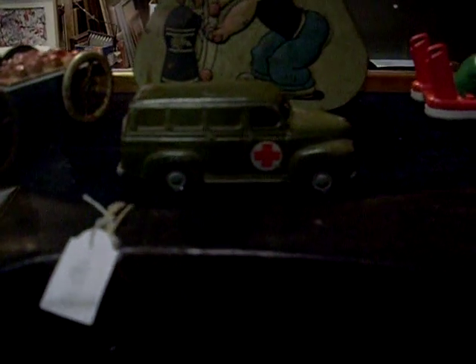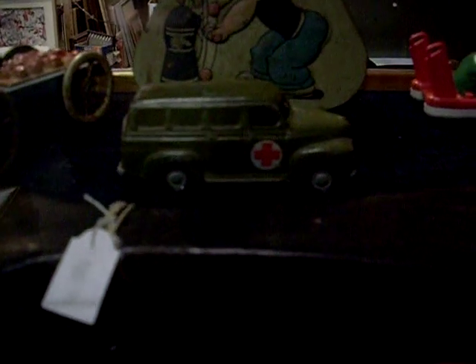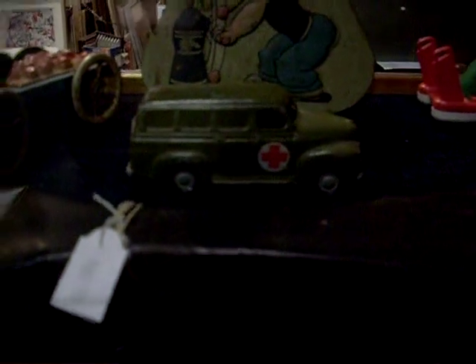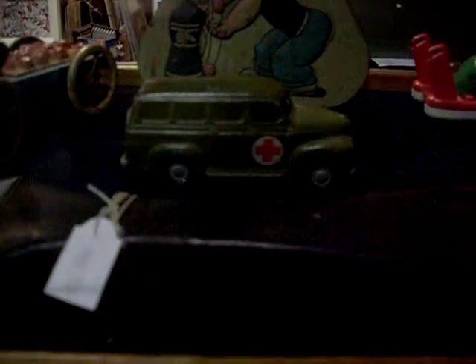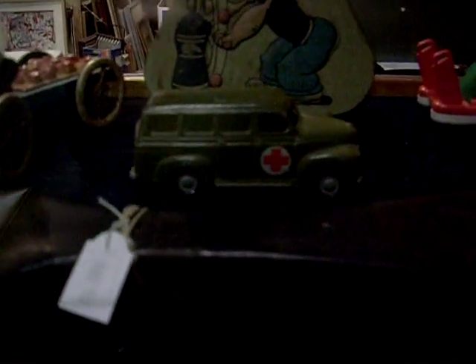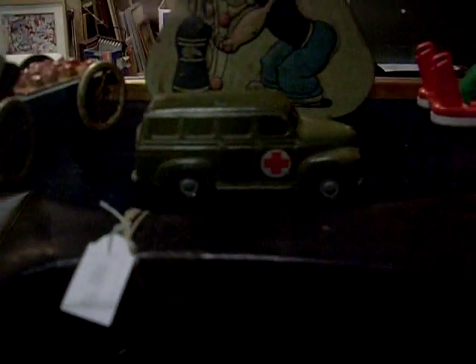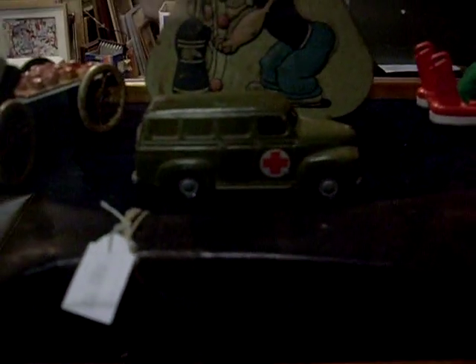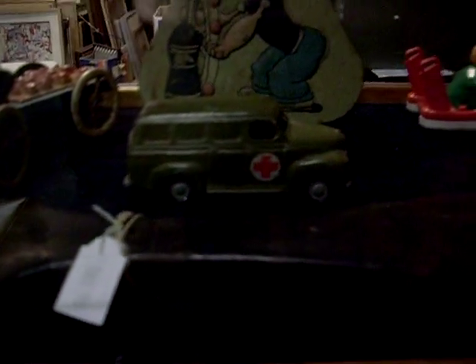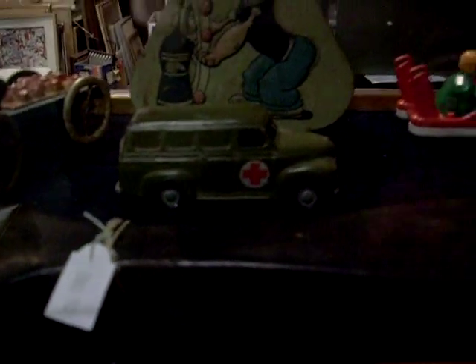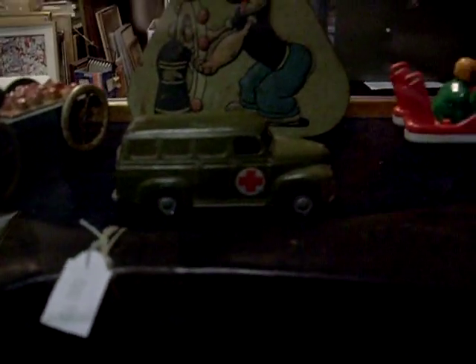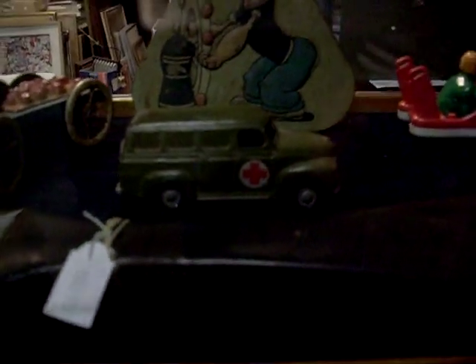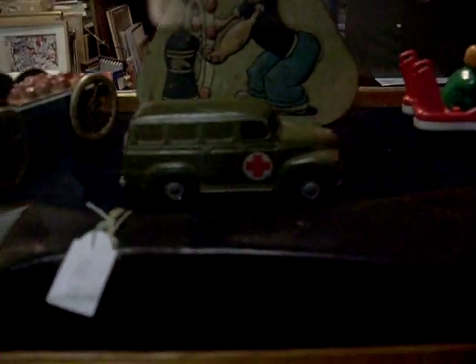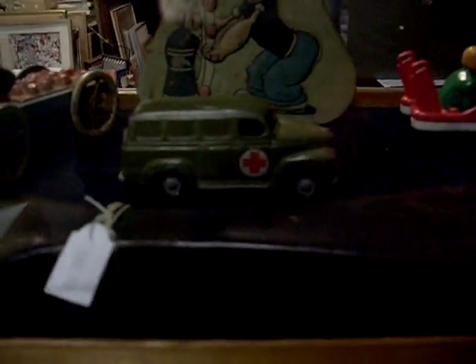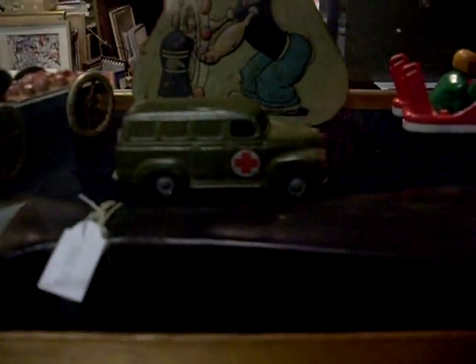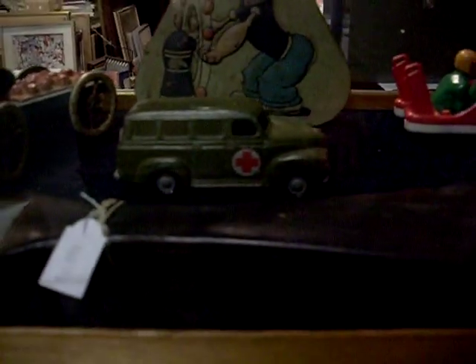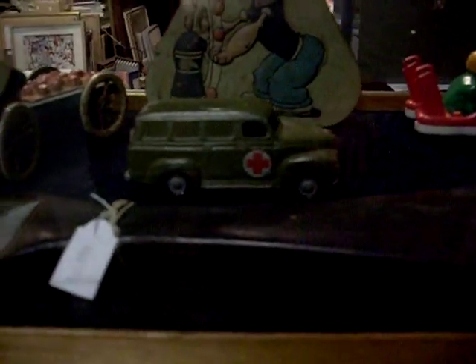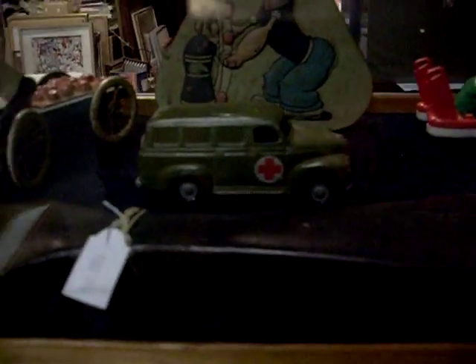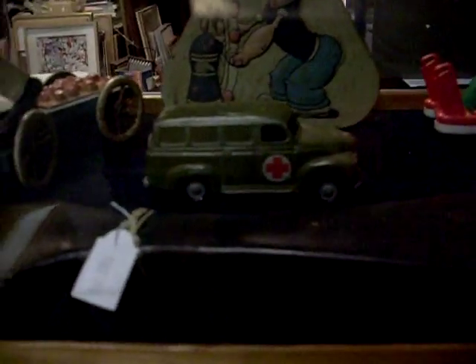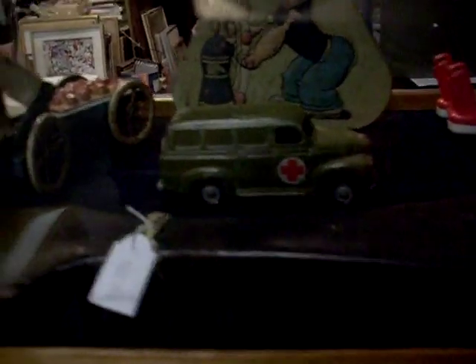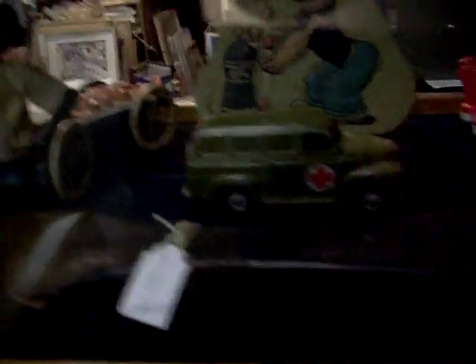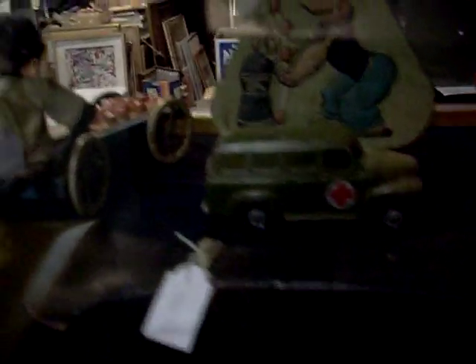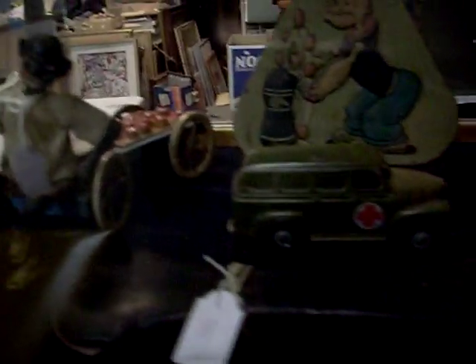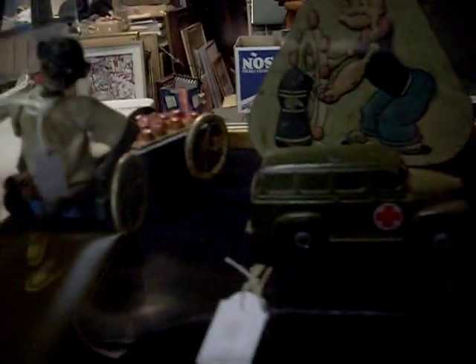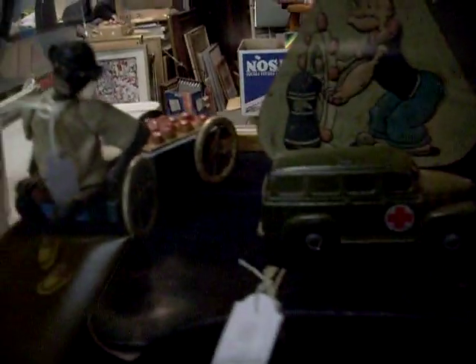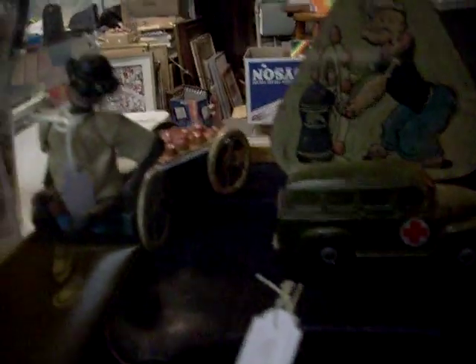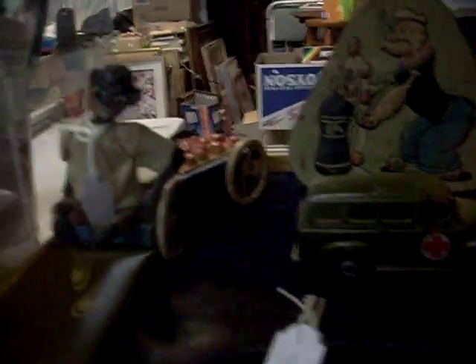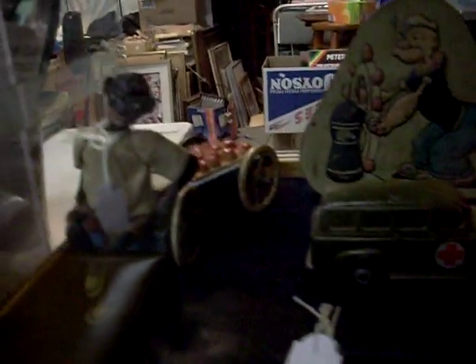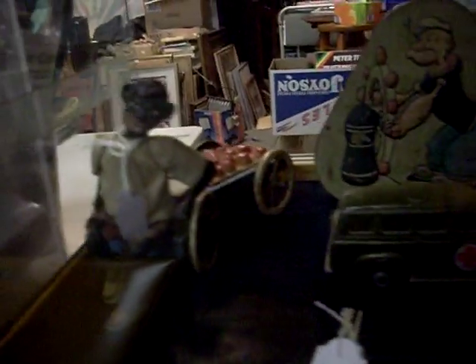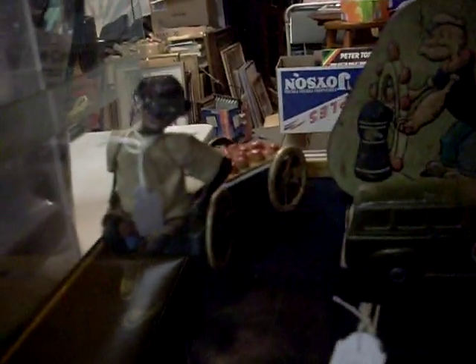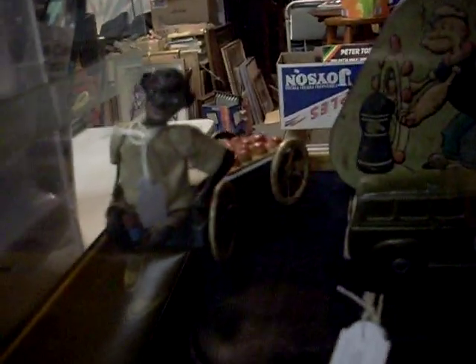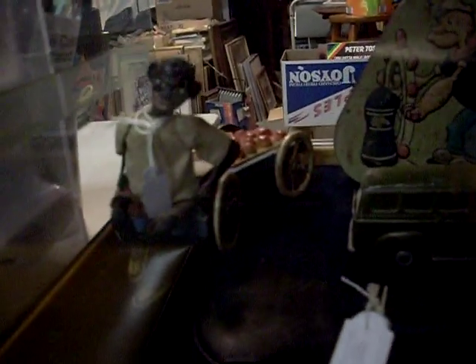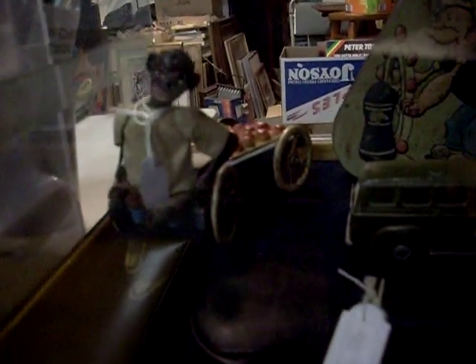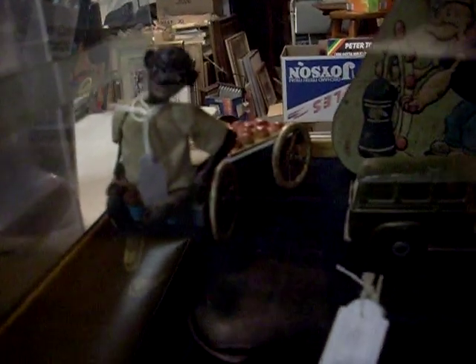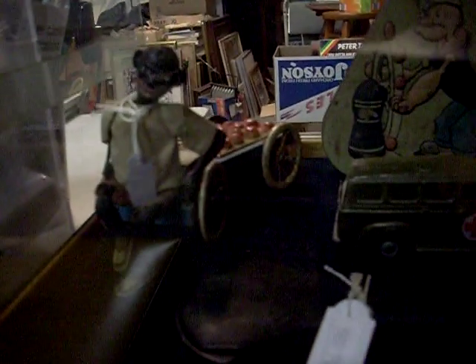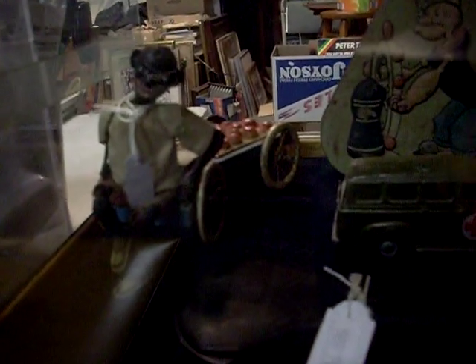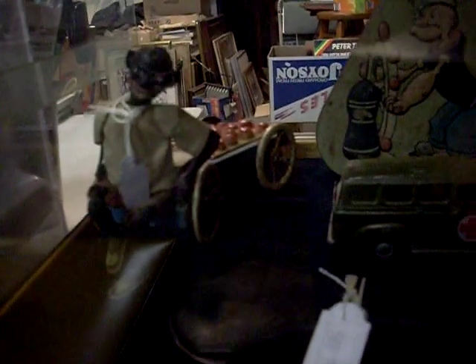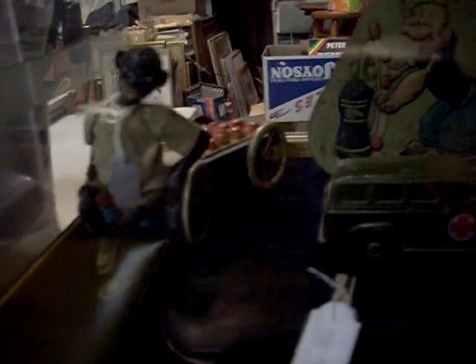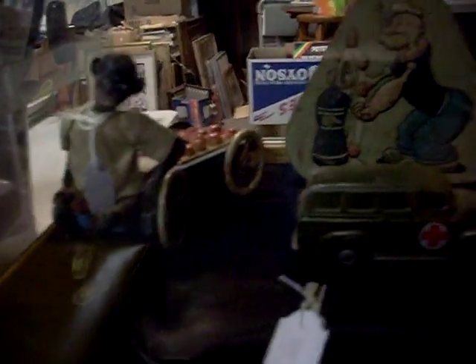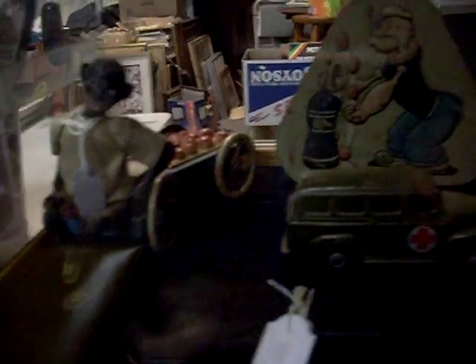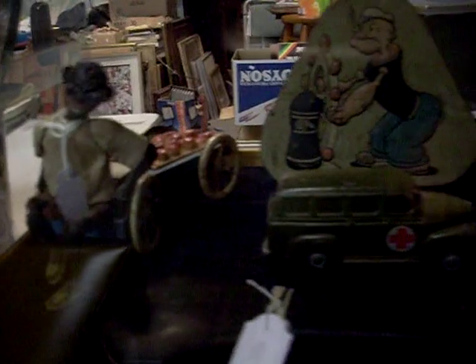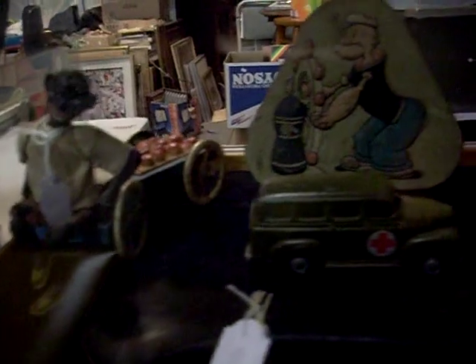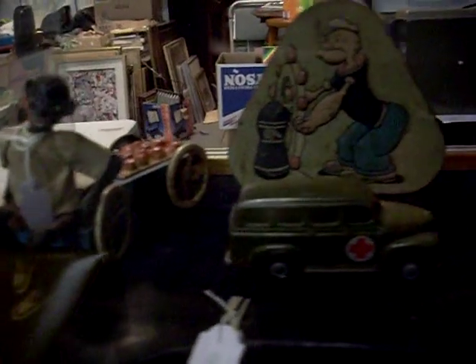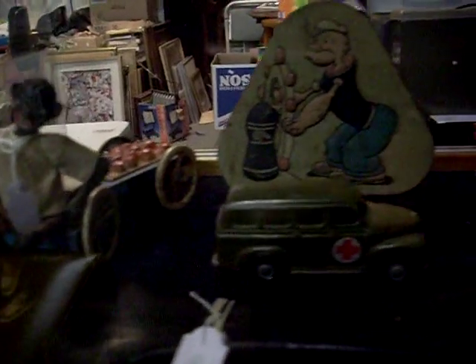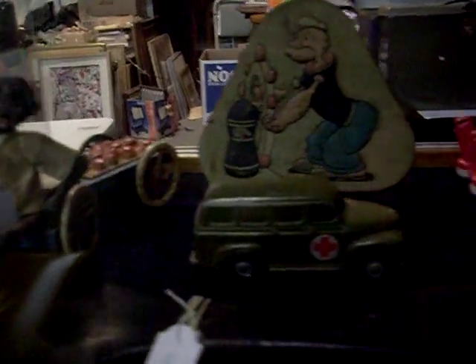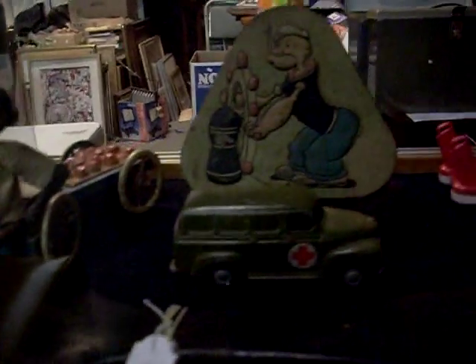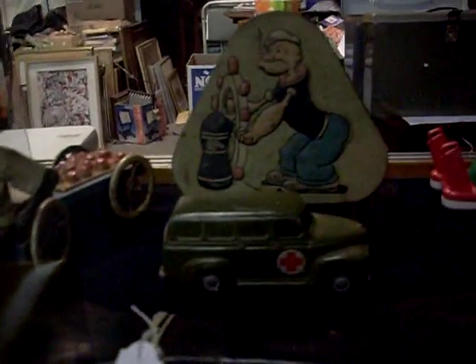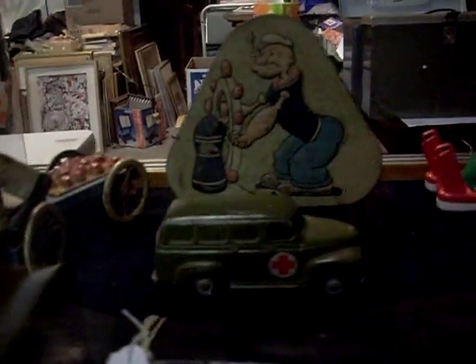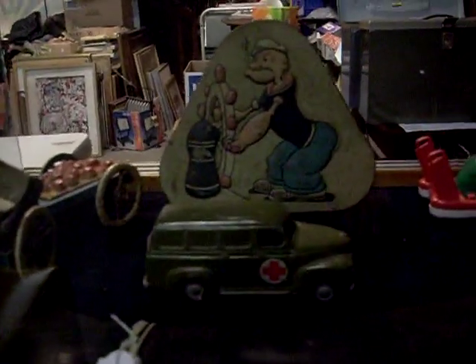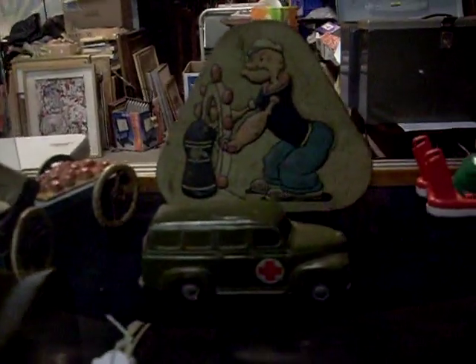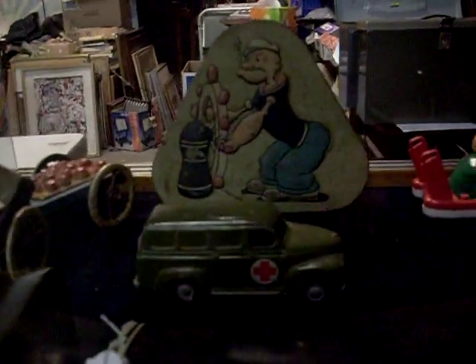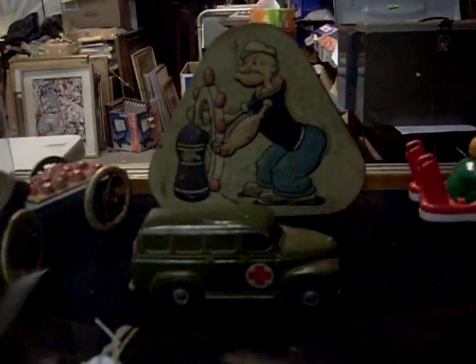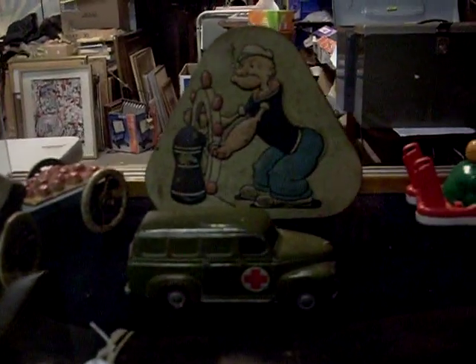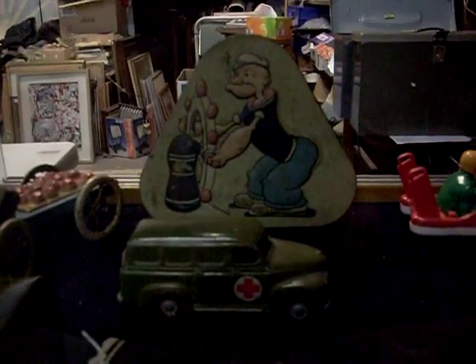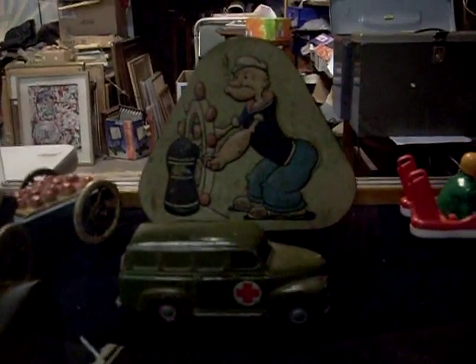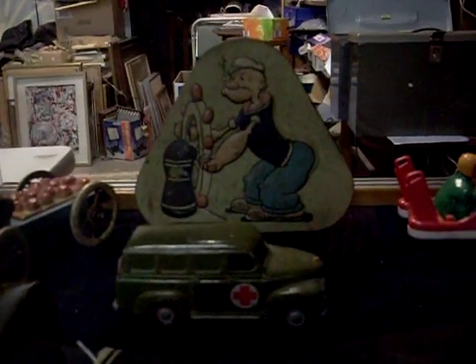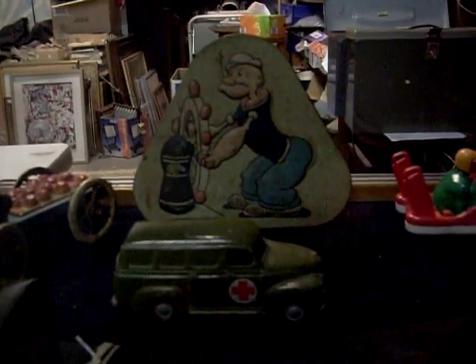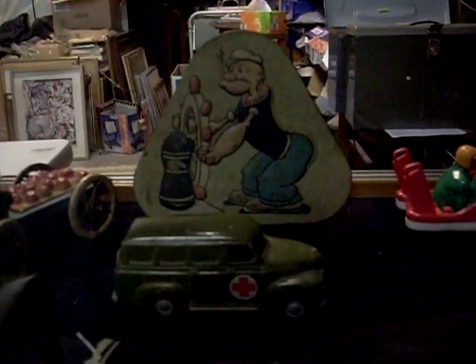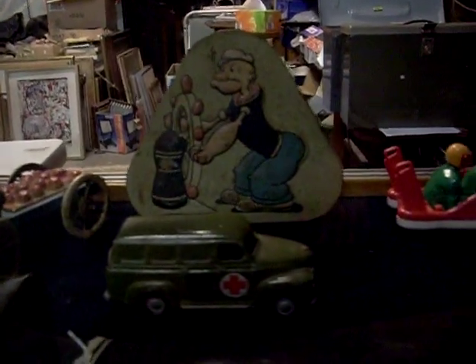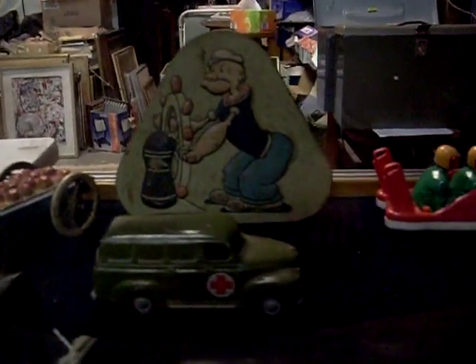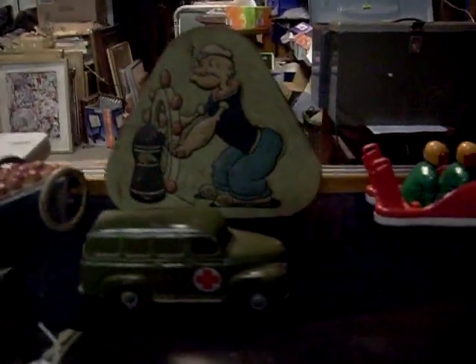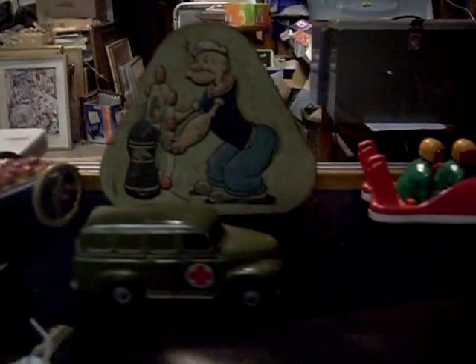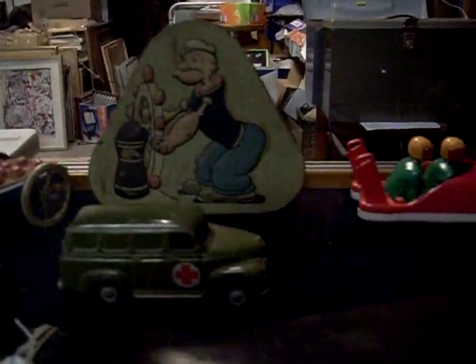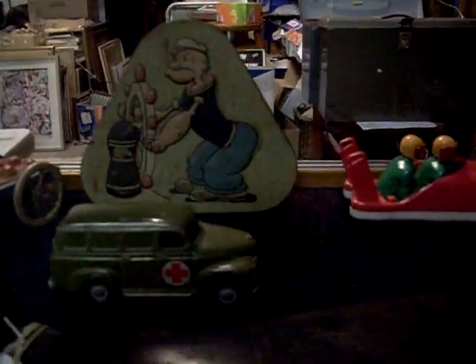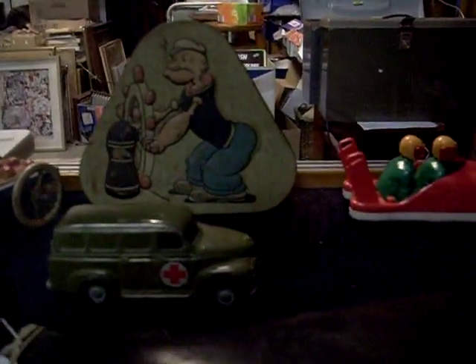Howdy cowdies, weekly walkabout time at the Collector. Got some damn cool stuff this week - toys, books and ephemera, plus heaps of other stuff.